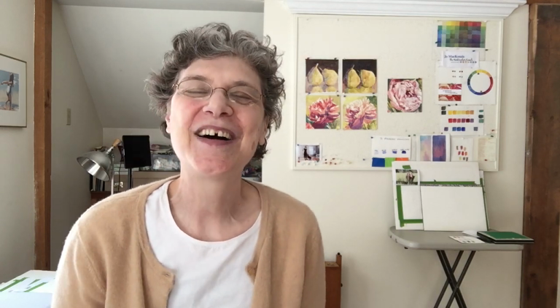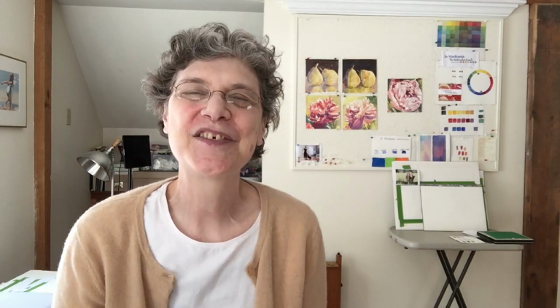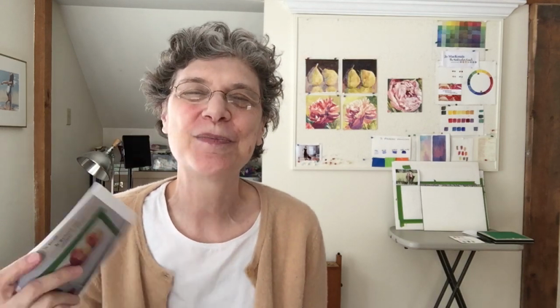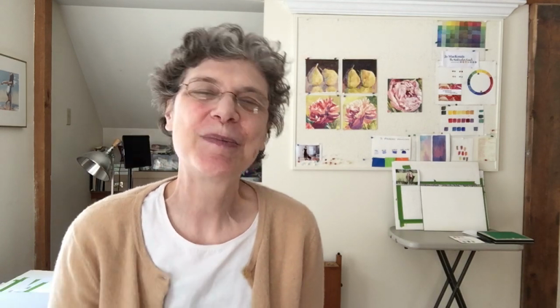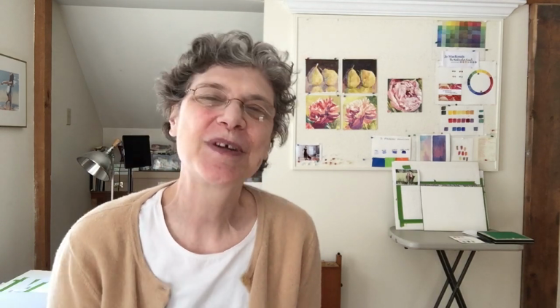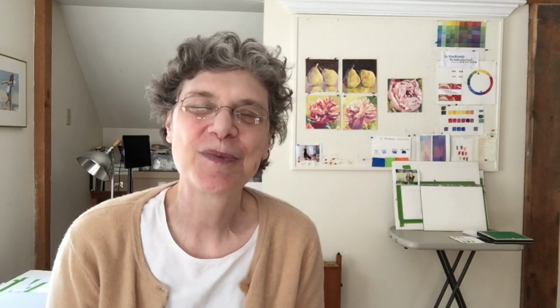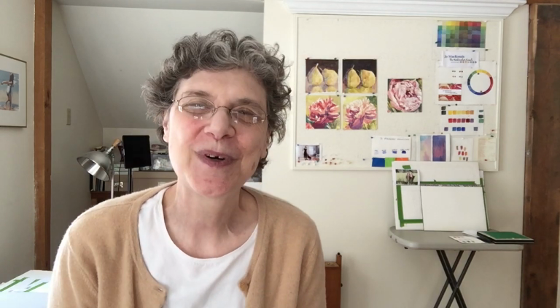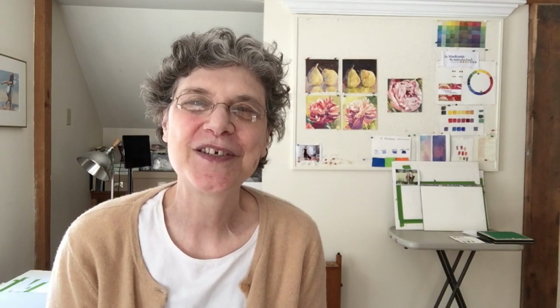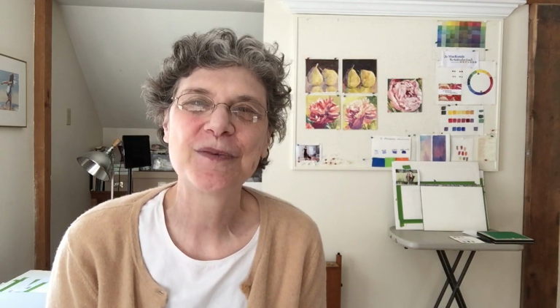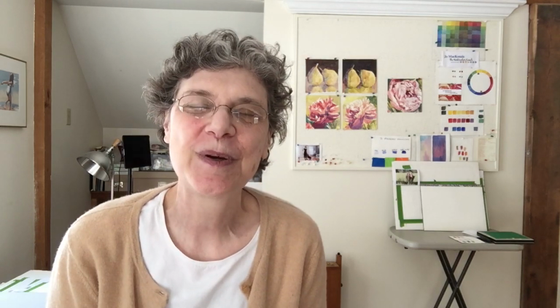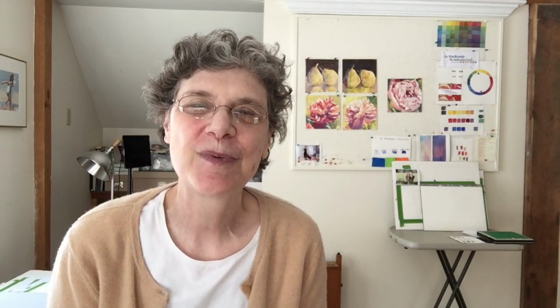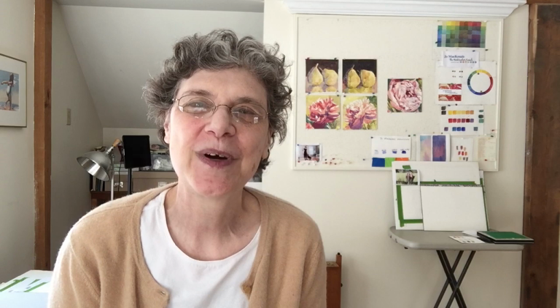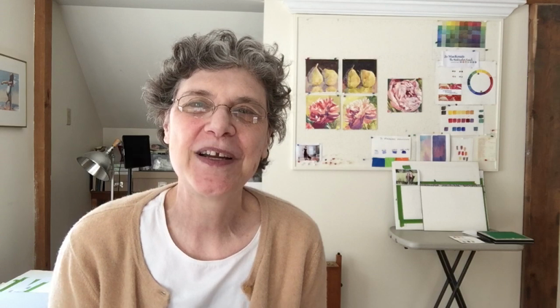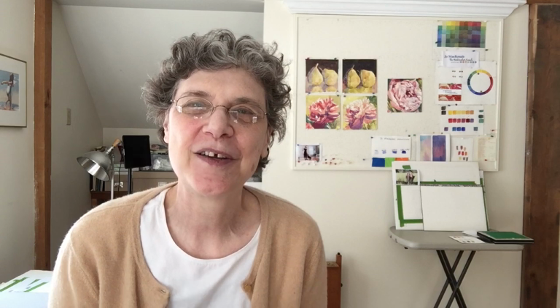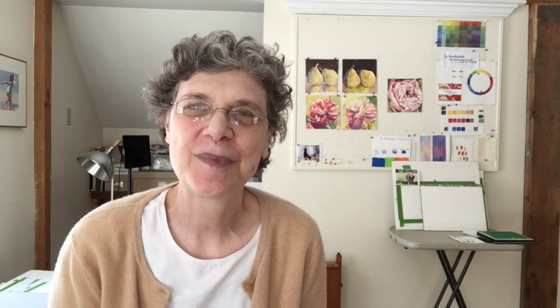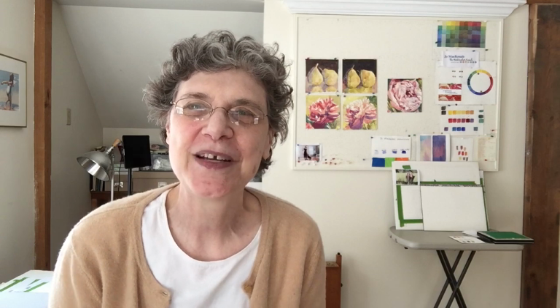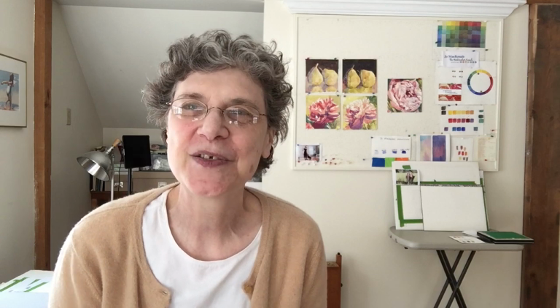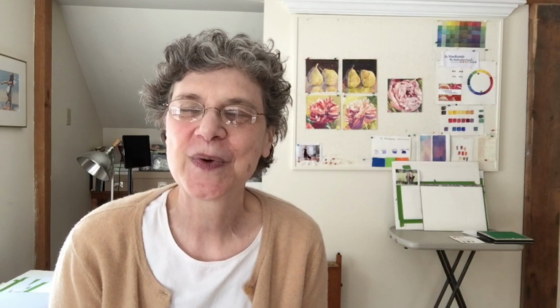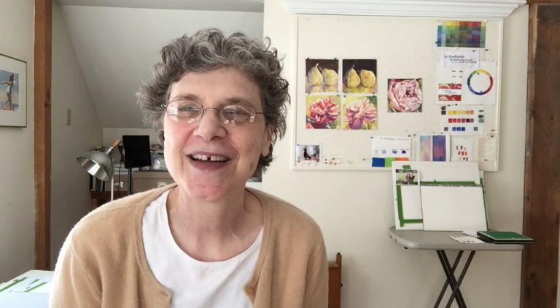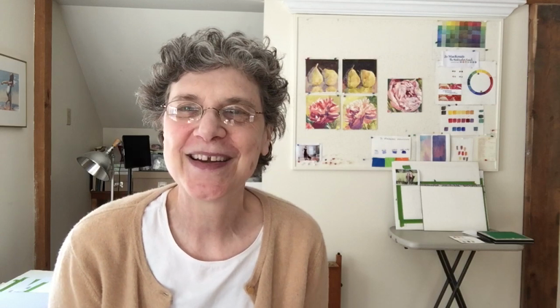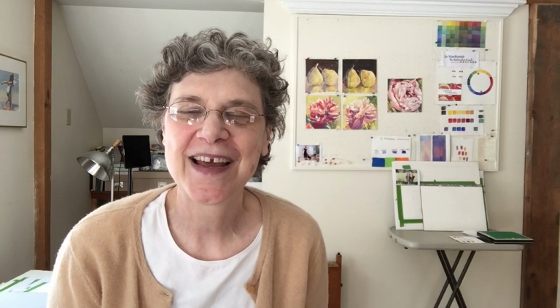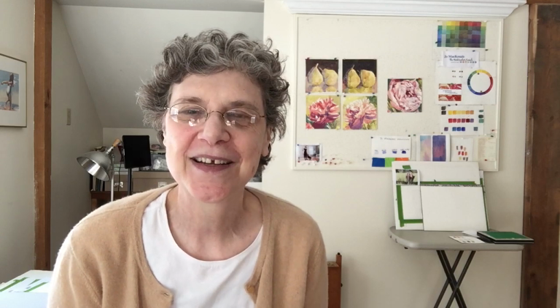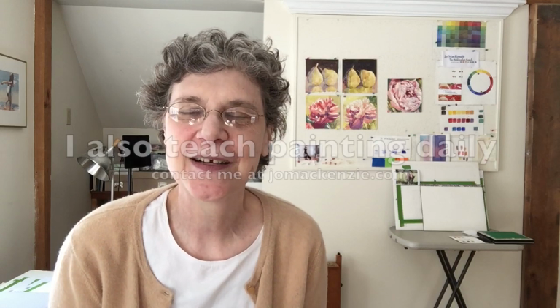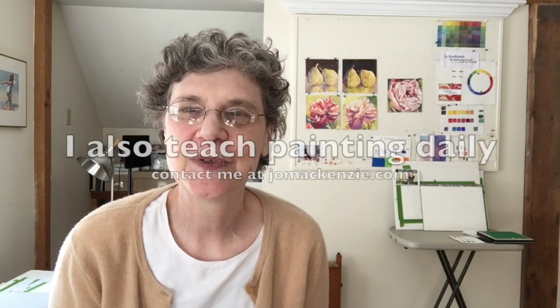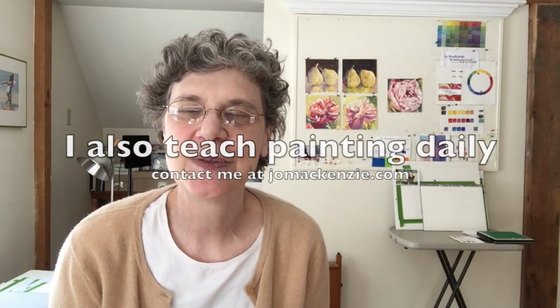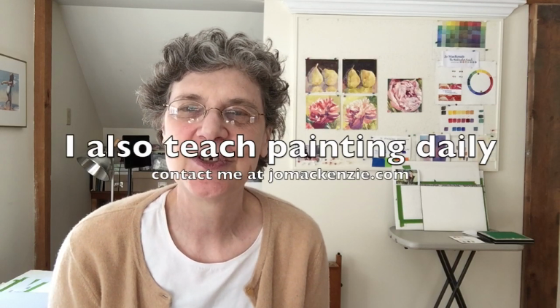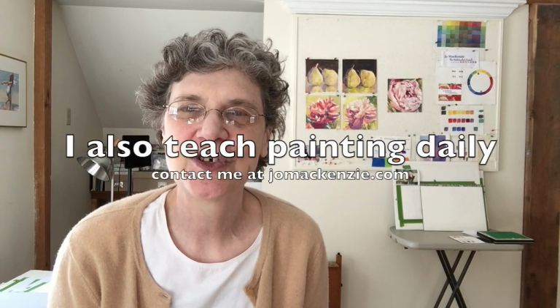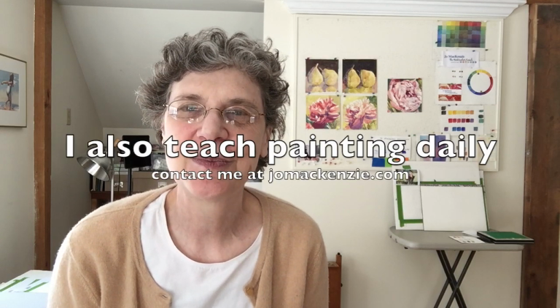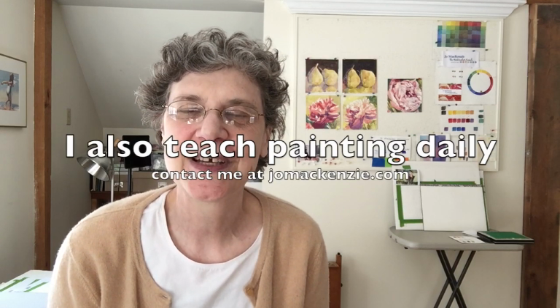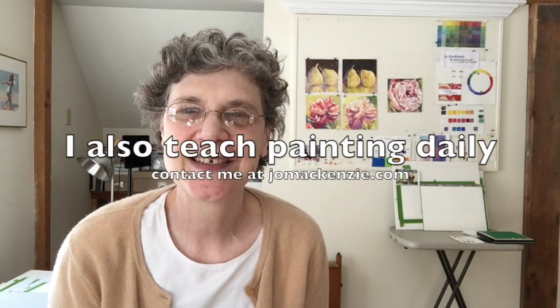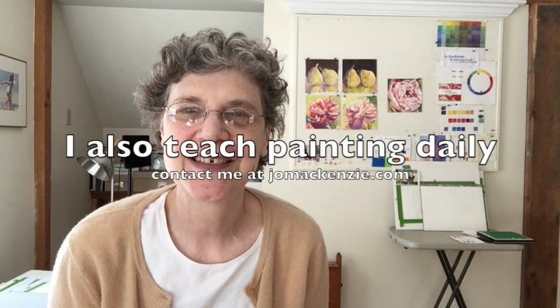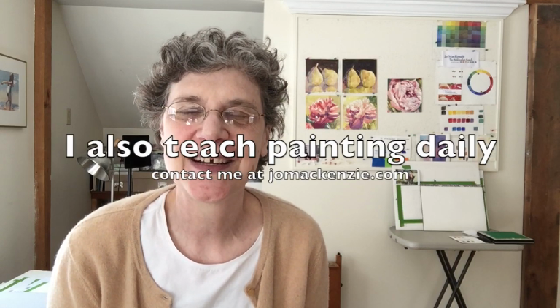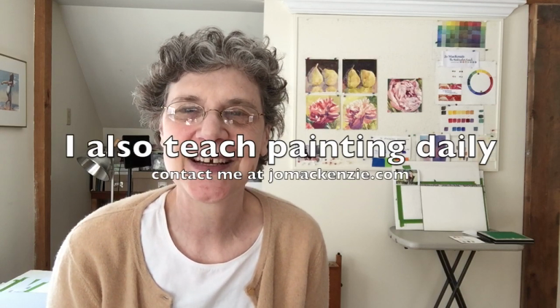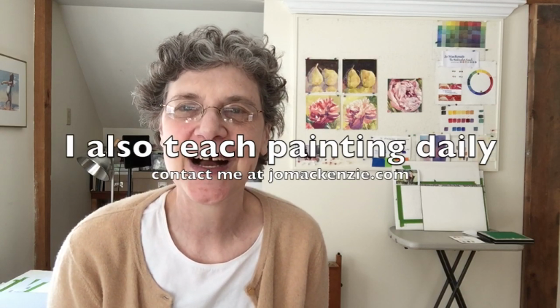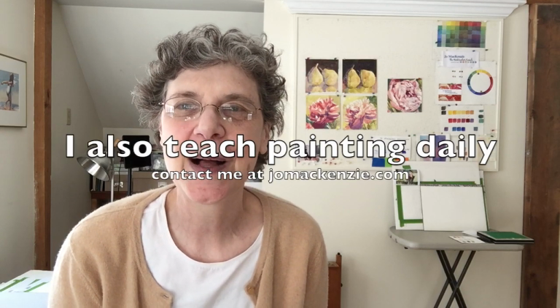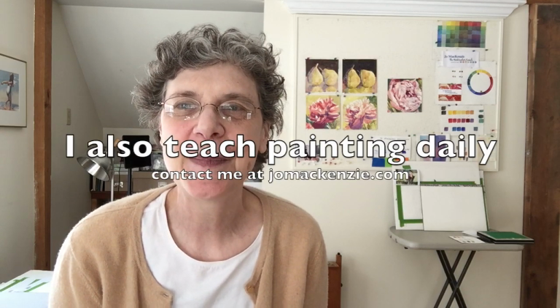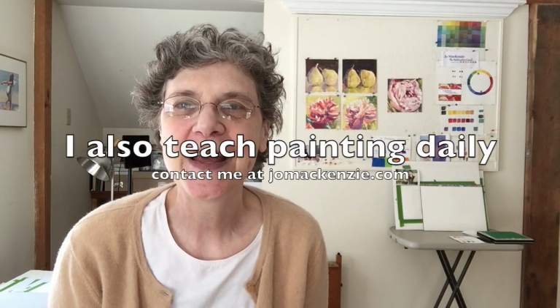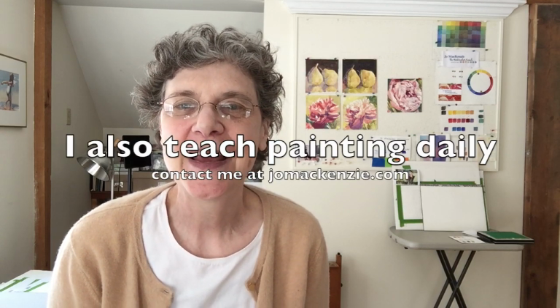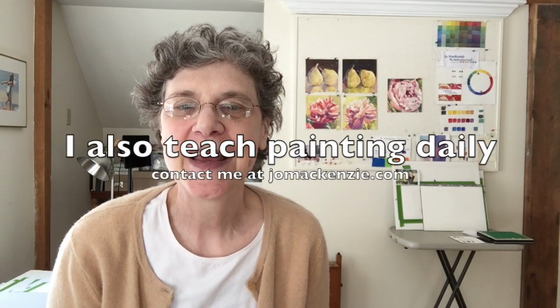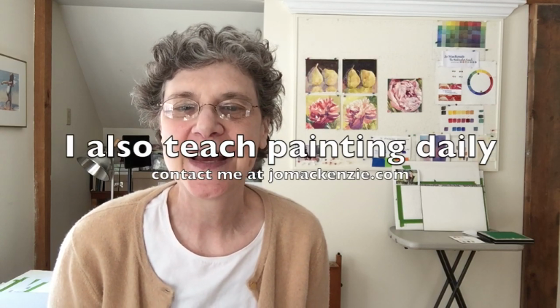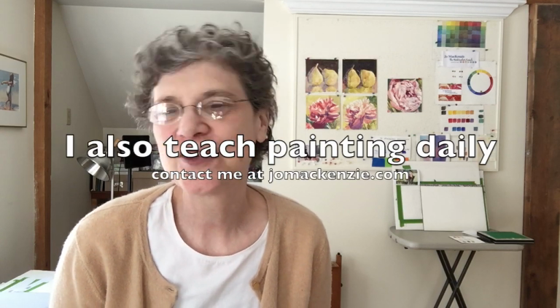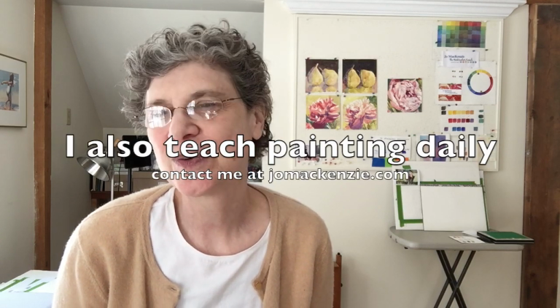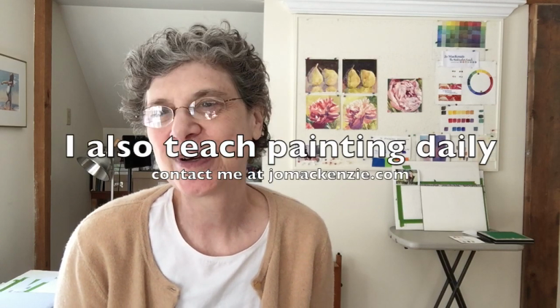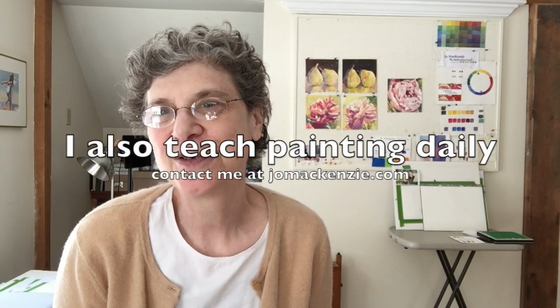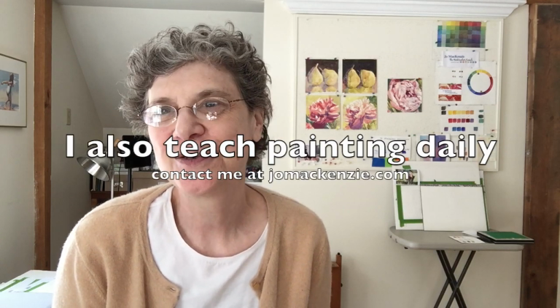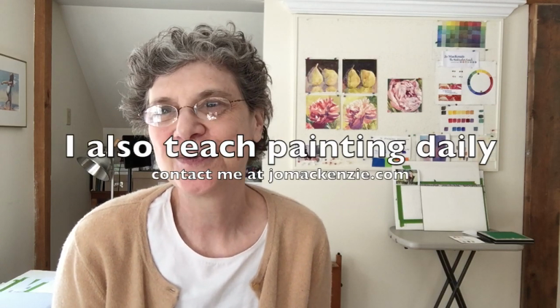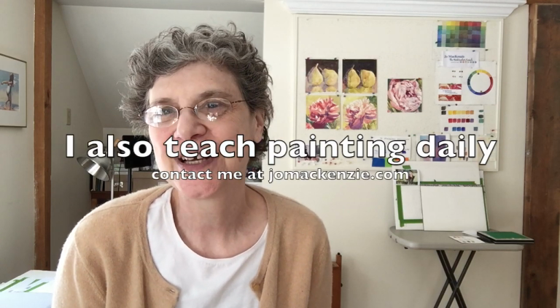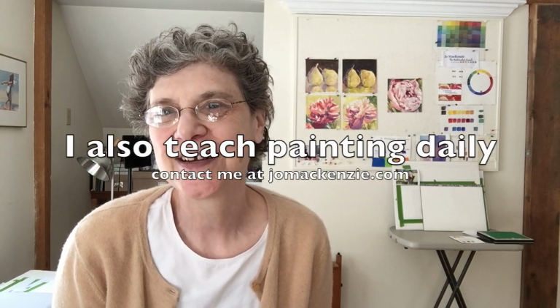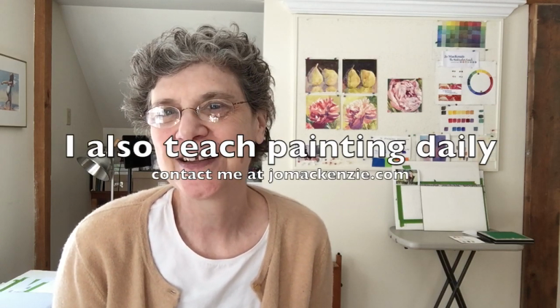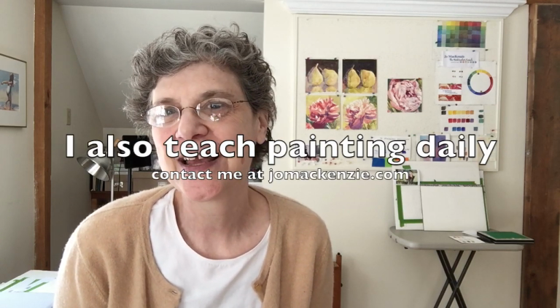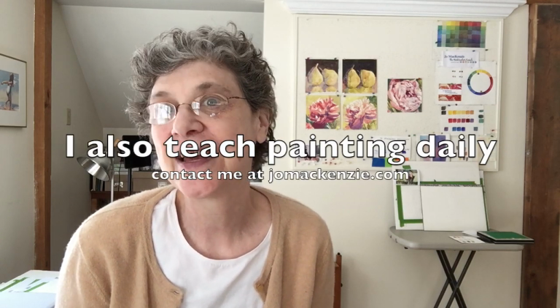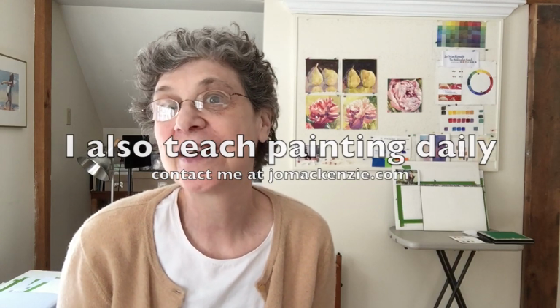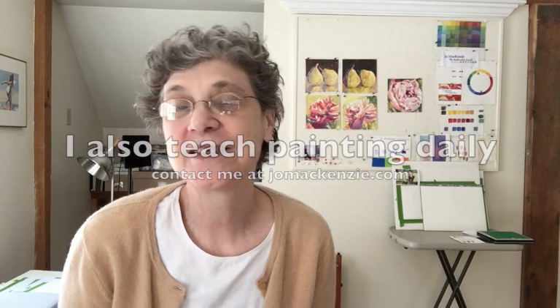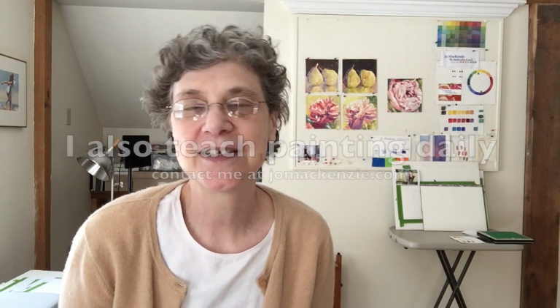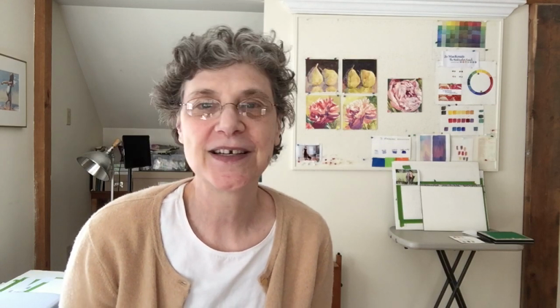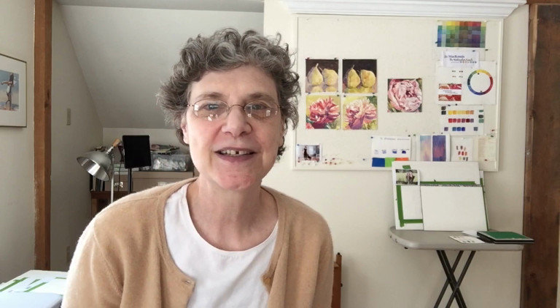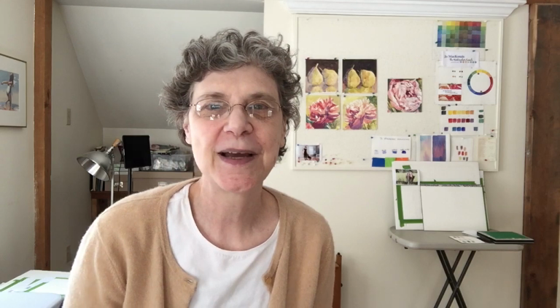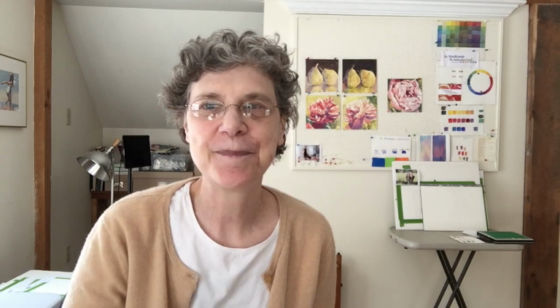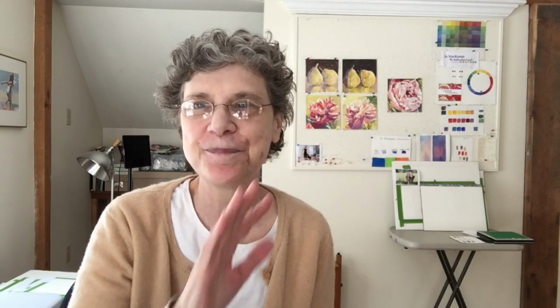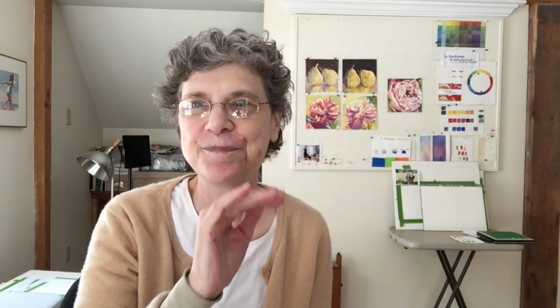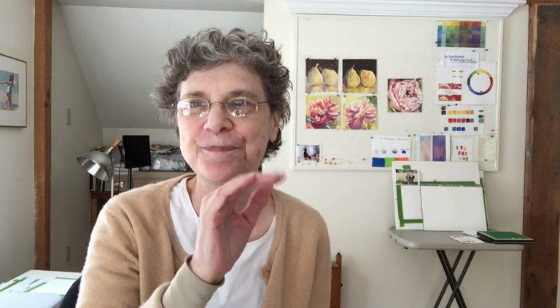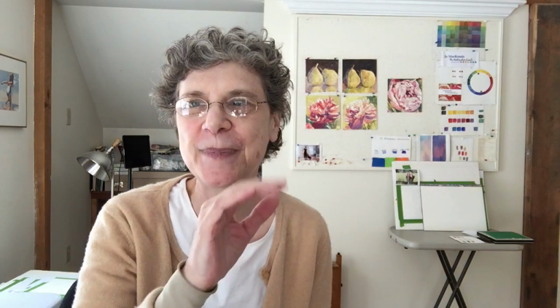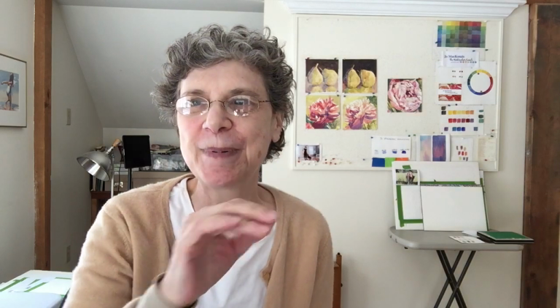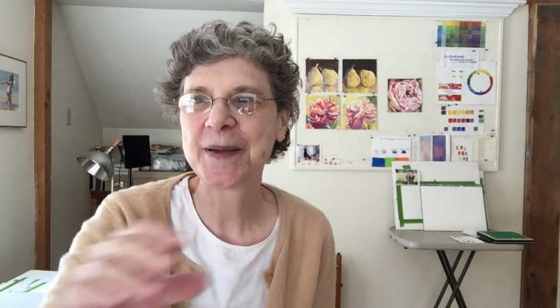Remember to keep the white to your paper white, and your paint wet. Come see me at joemckenzie.com and join my YouTube channel. I'll see you next time. Bye-bye.